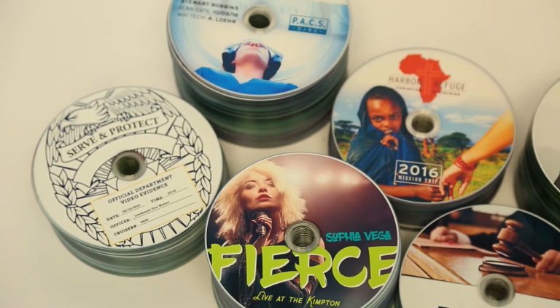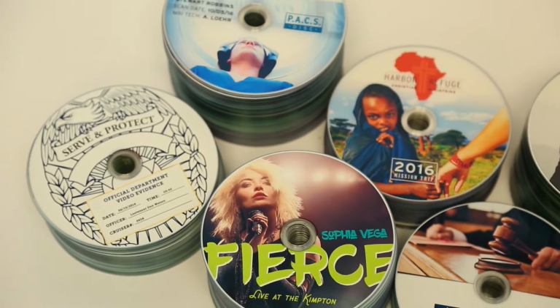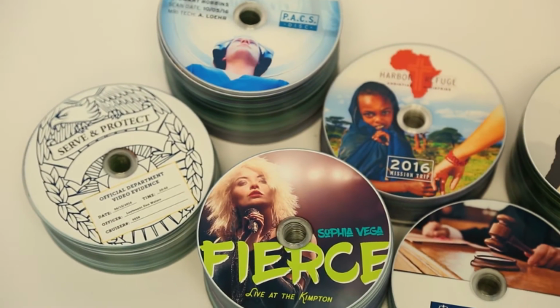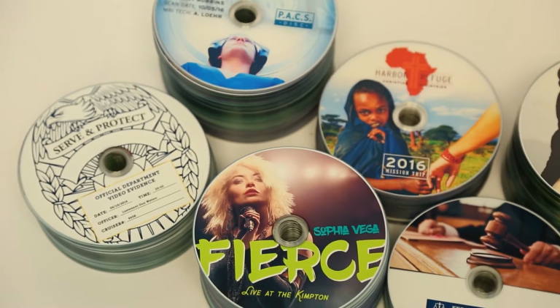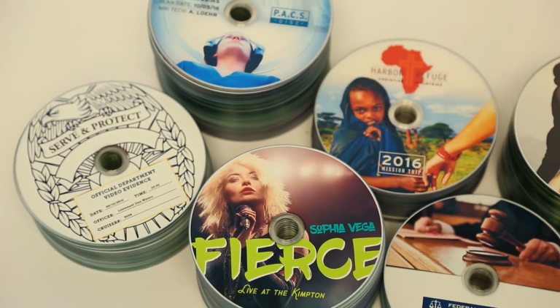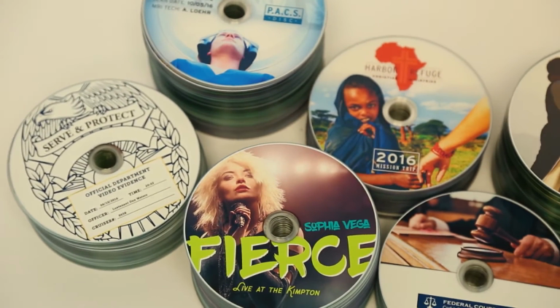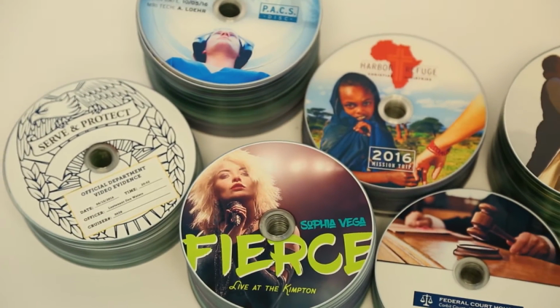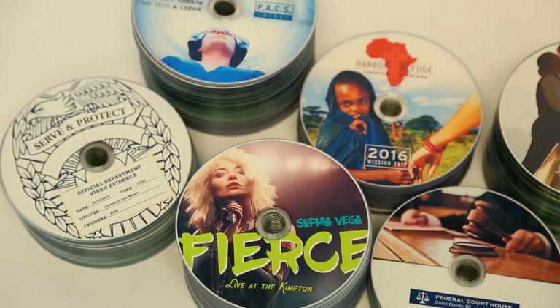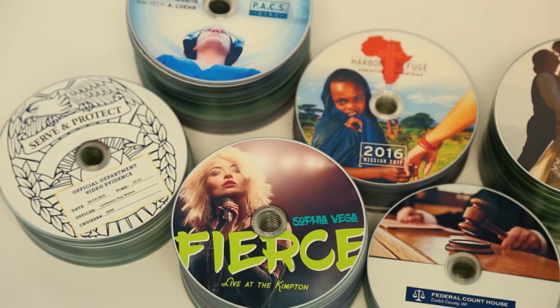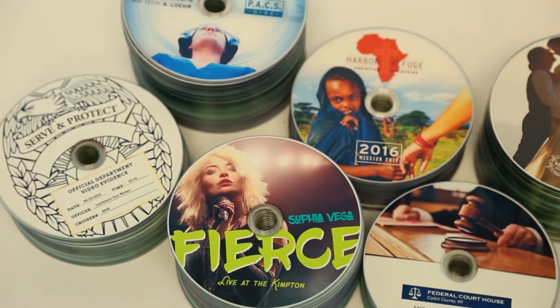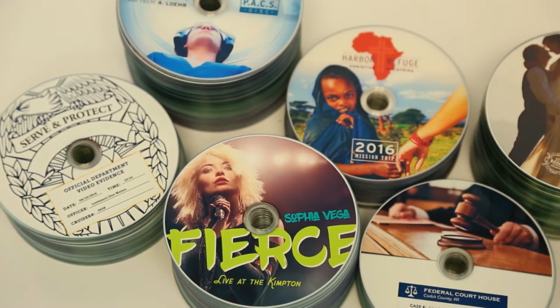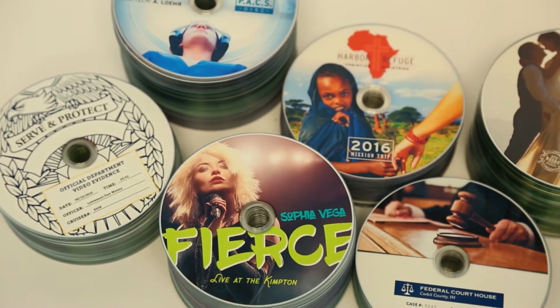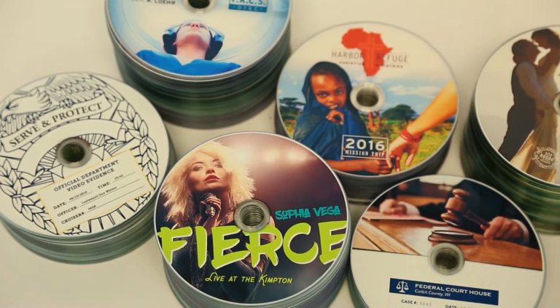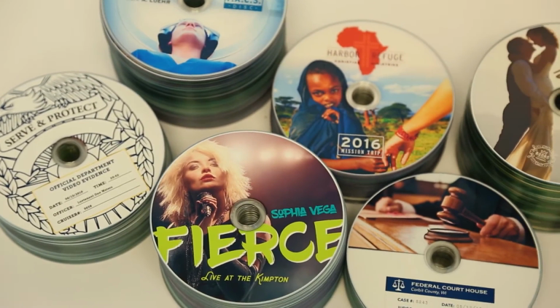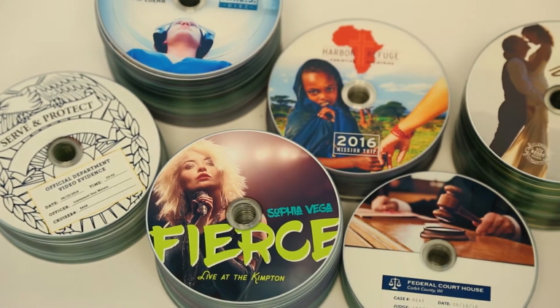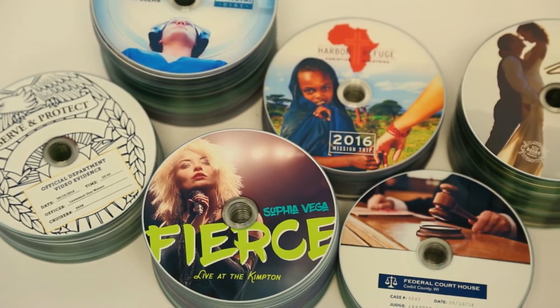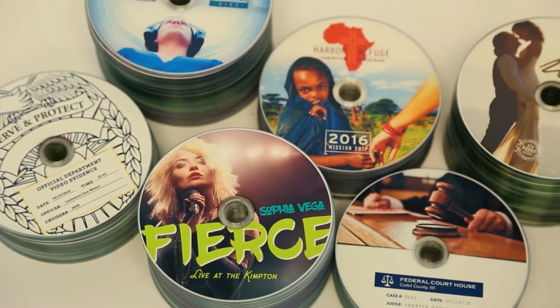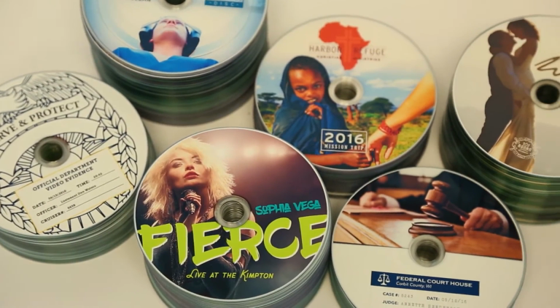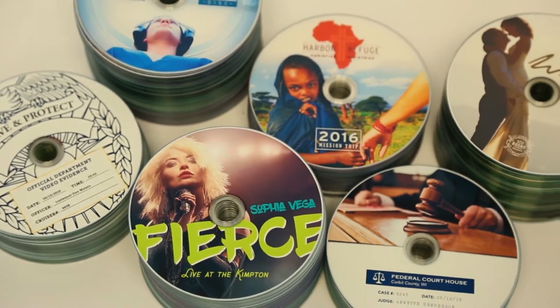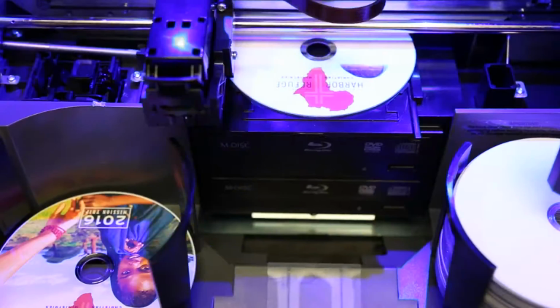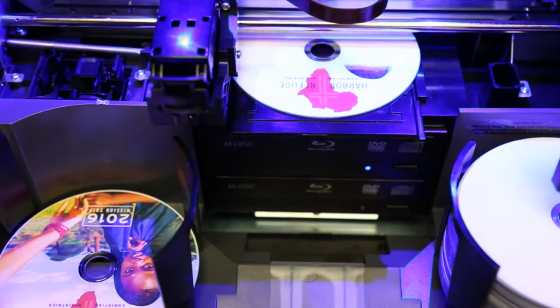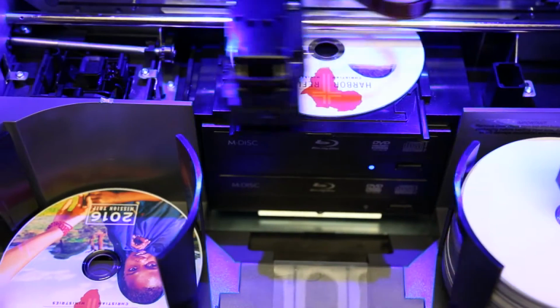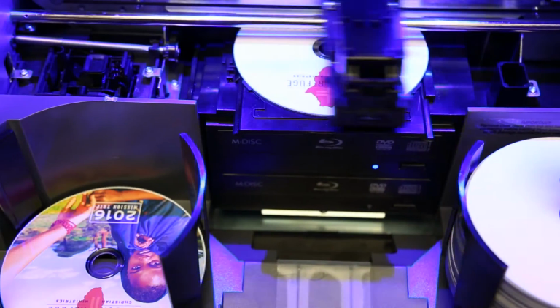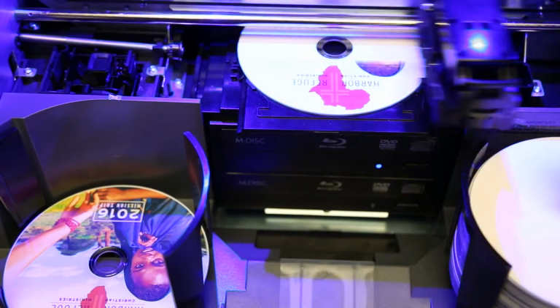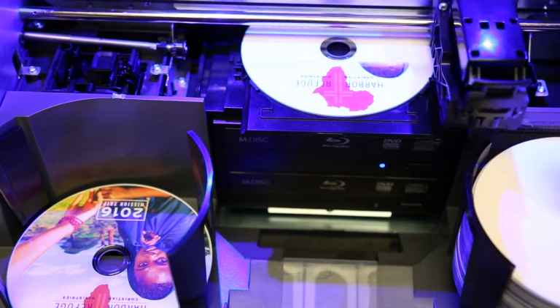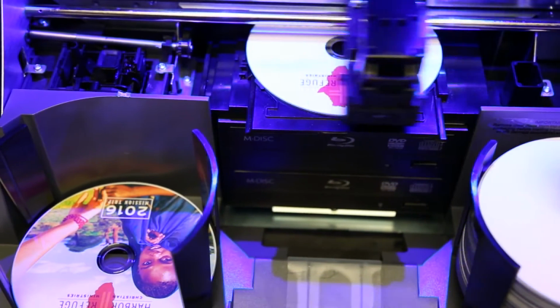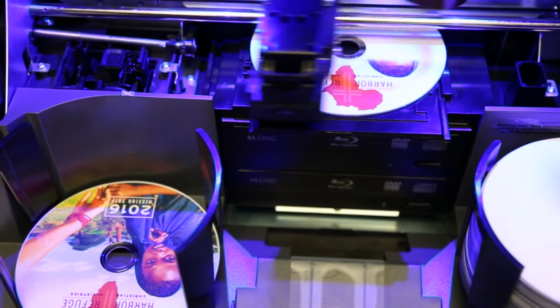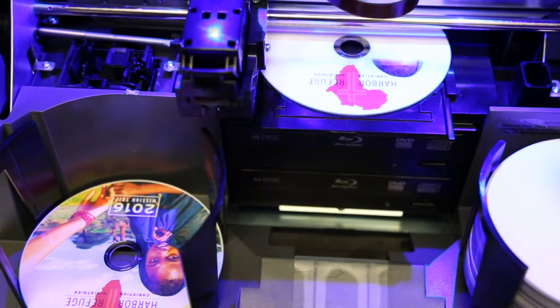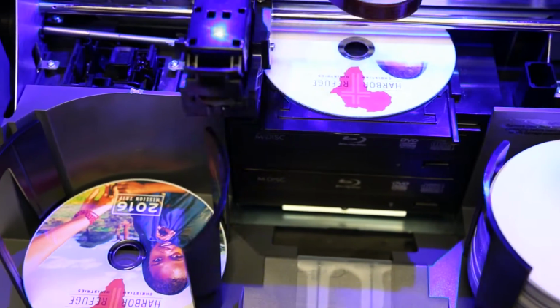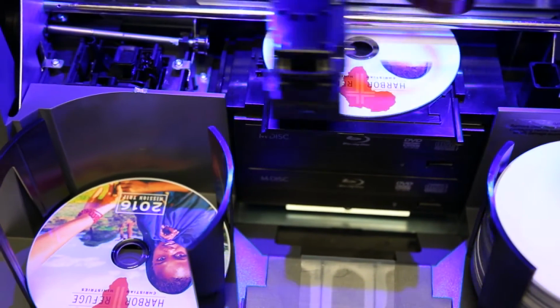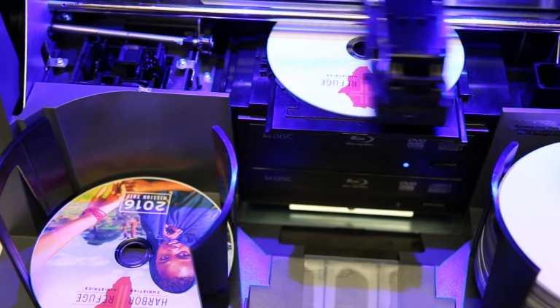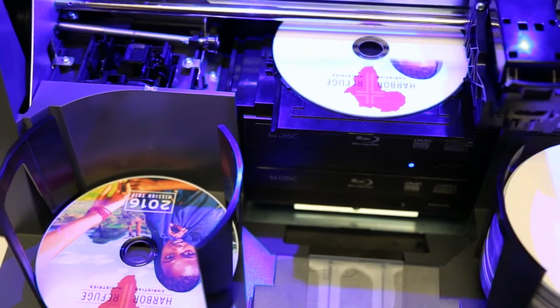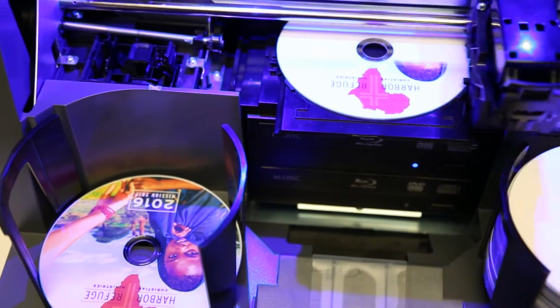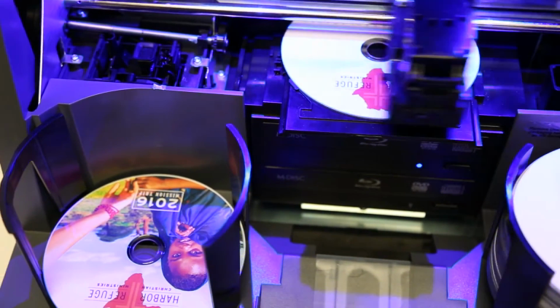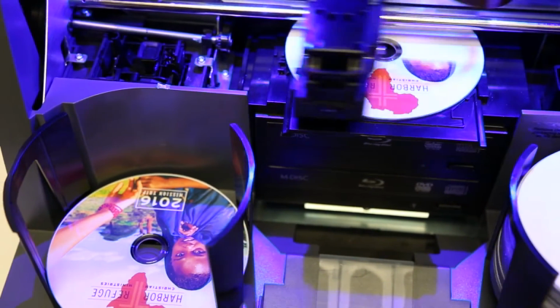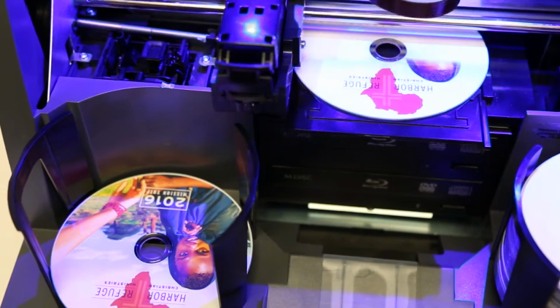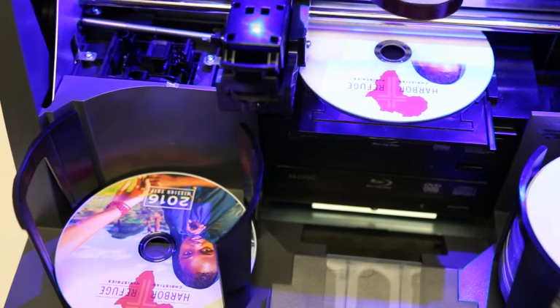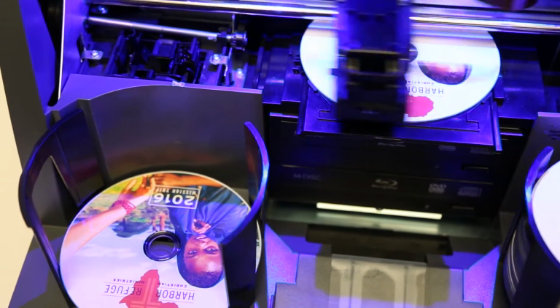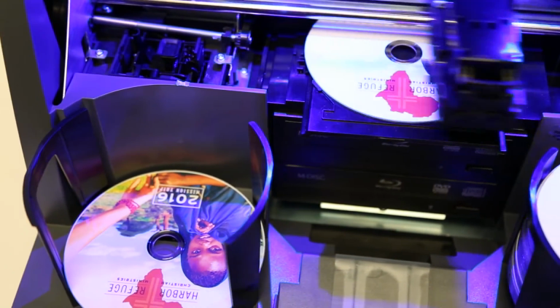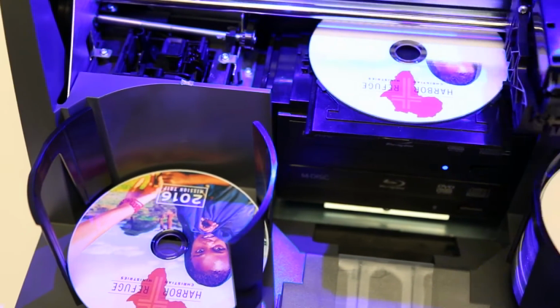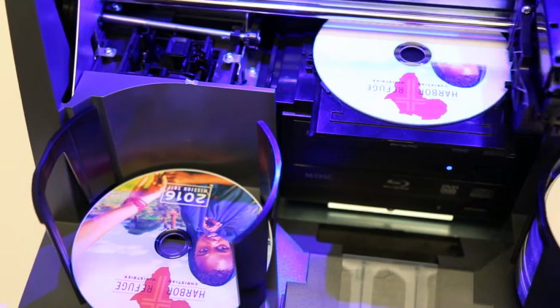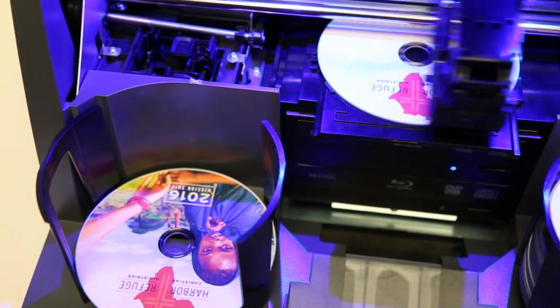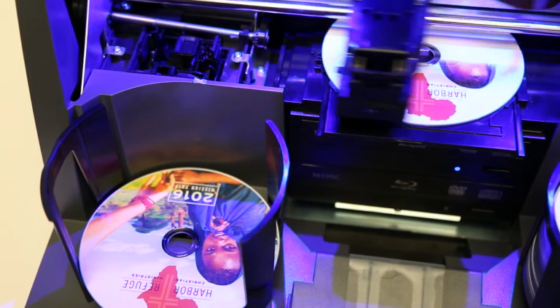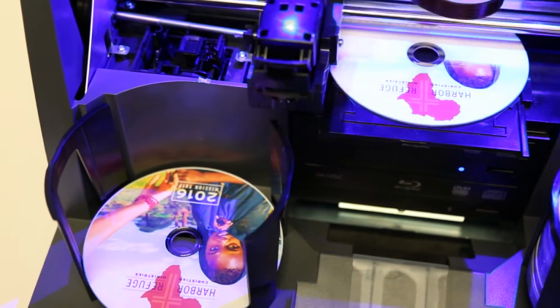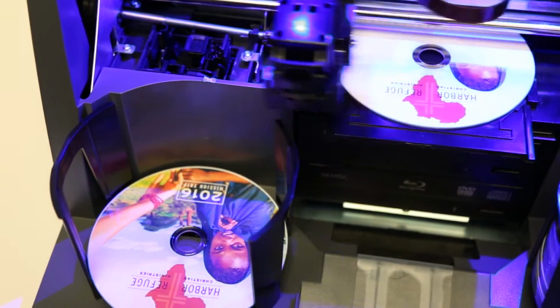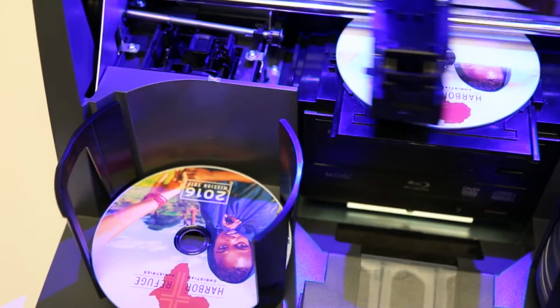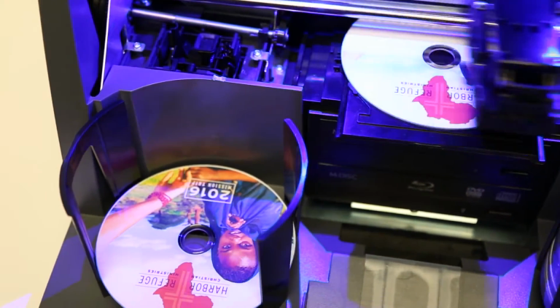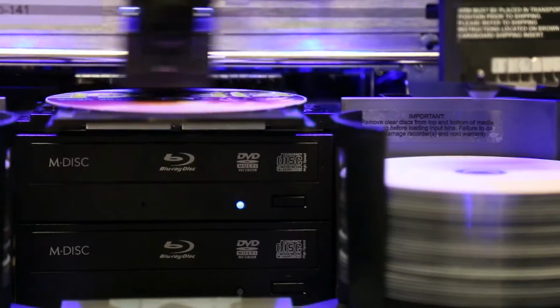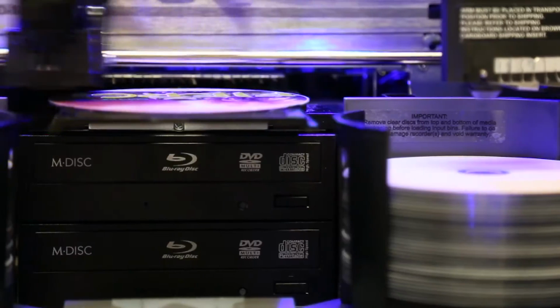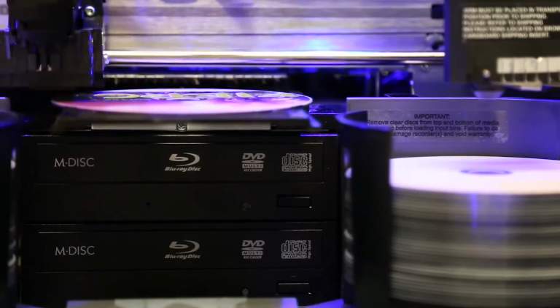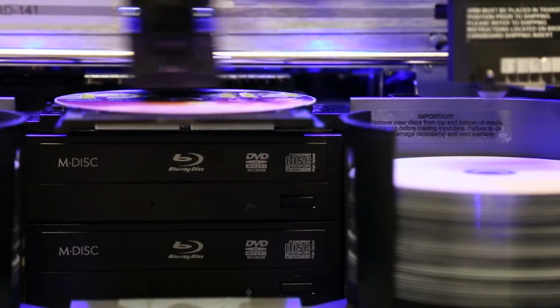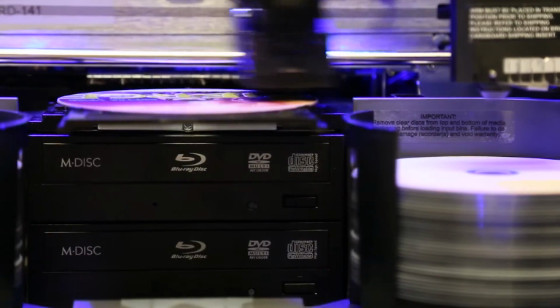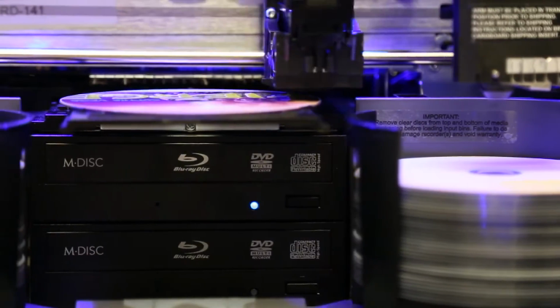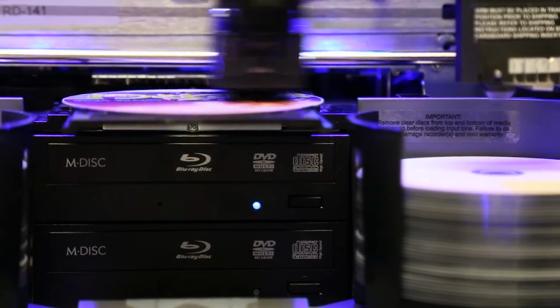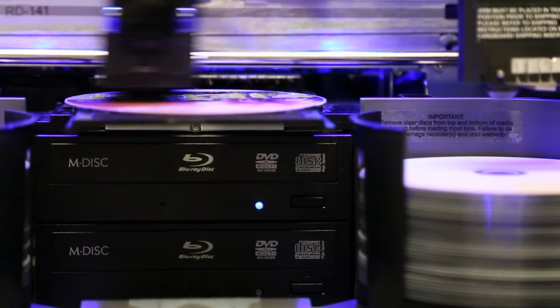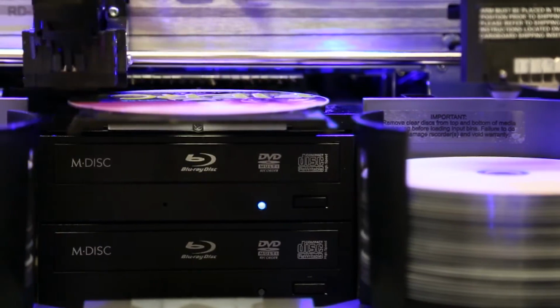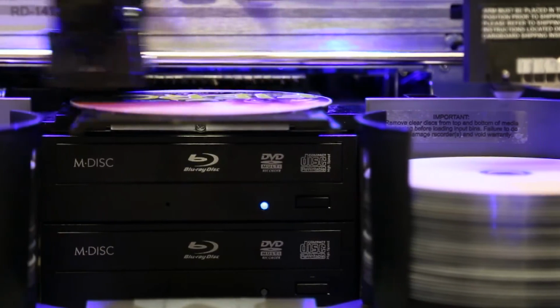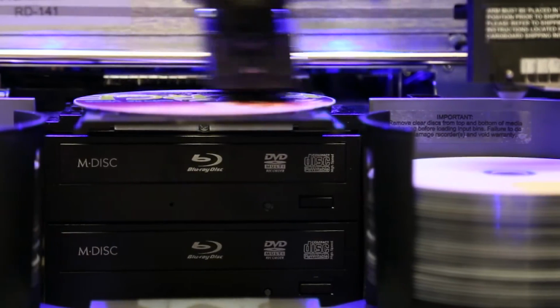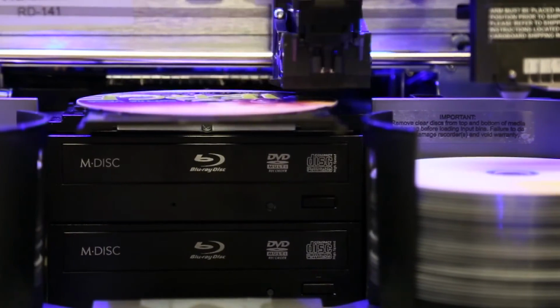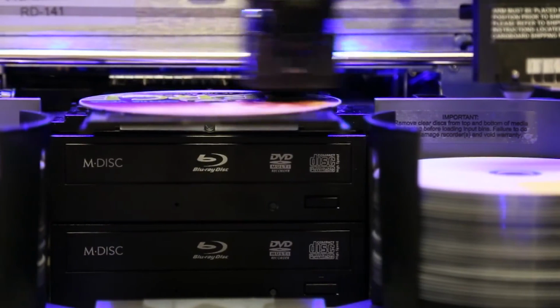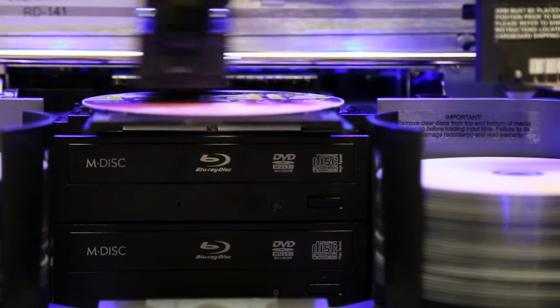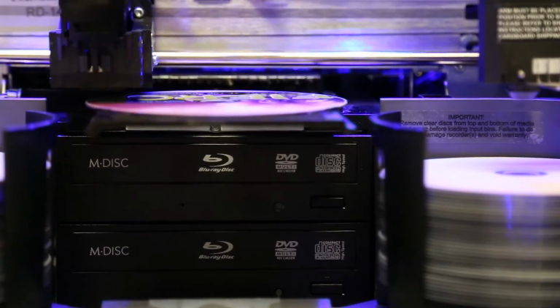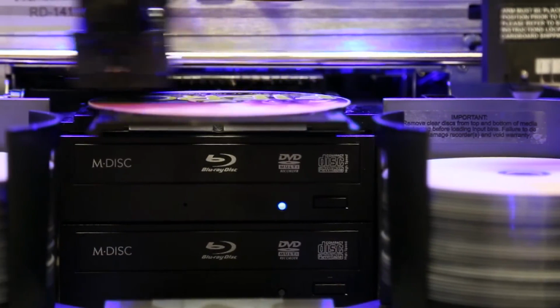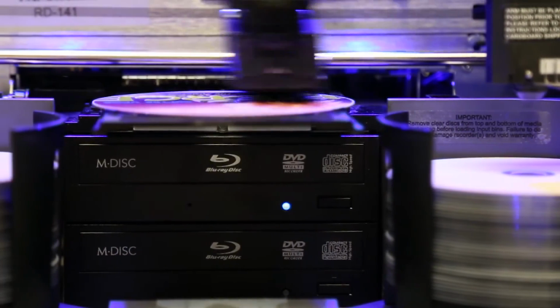The Disc Publisher 4200 series can be configured as a print-only device with one or two drives, or with Blu-Ray drives.